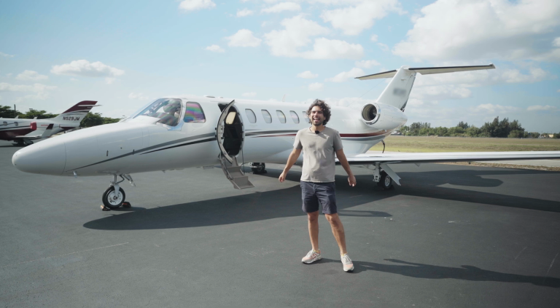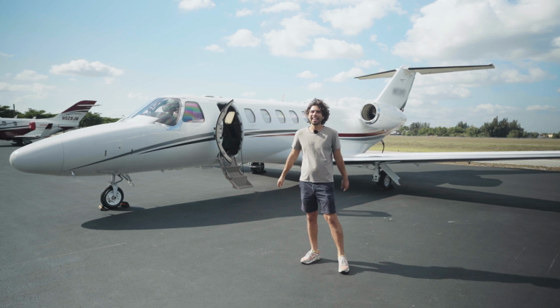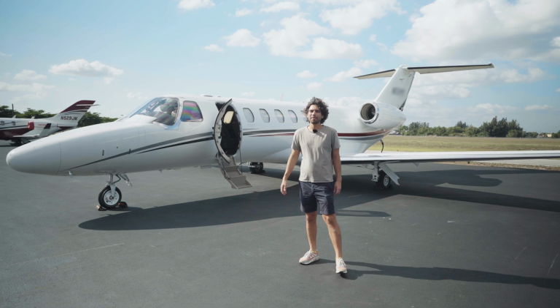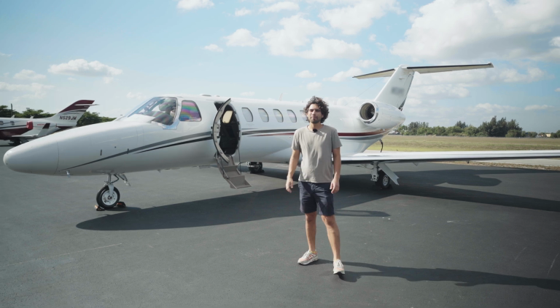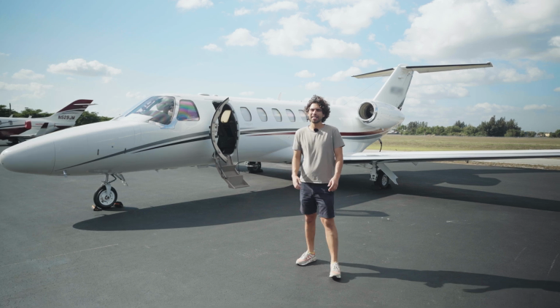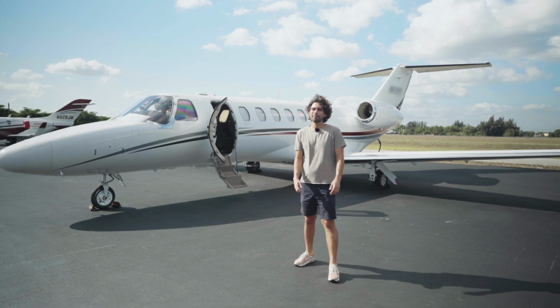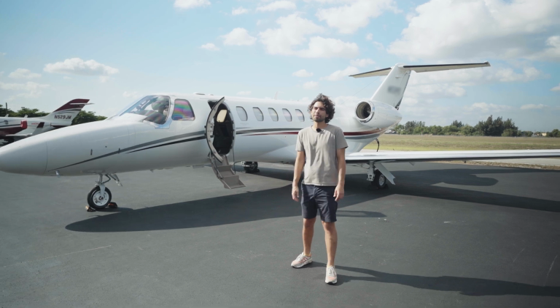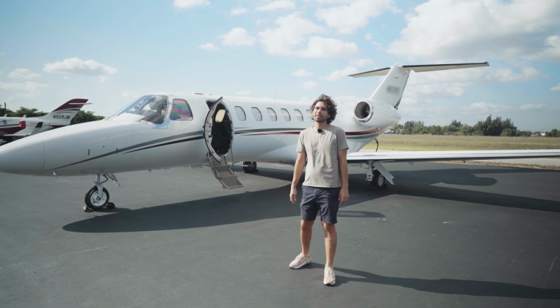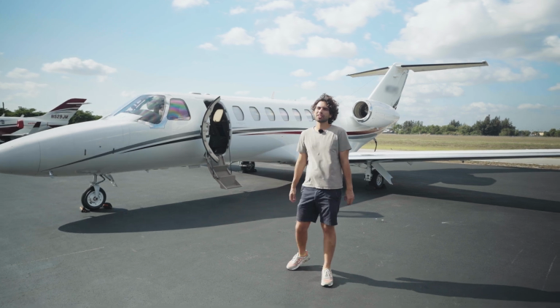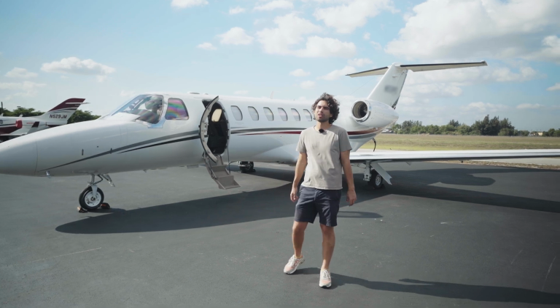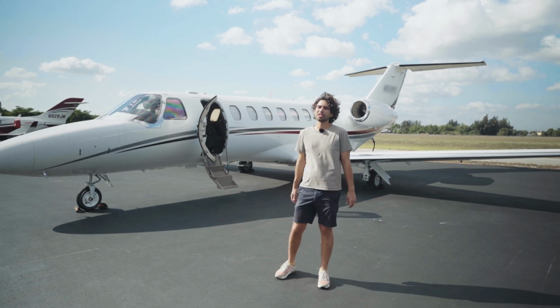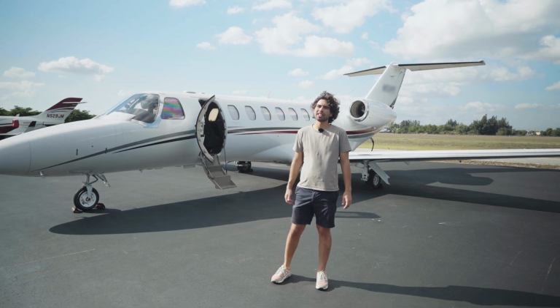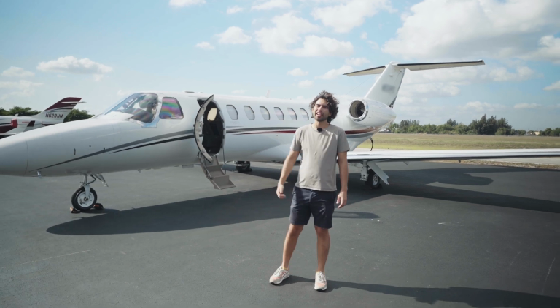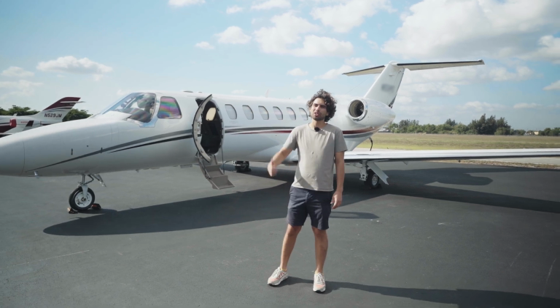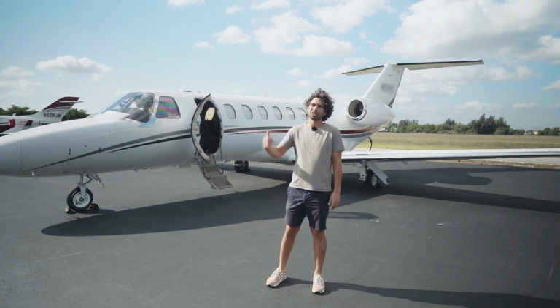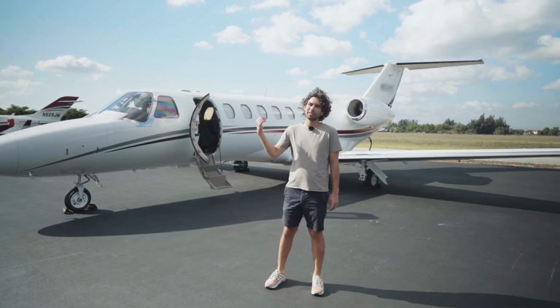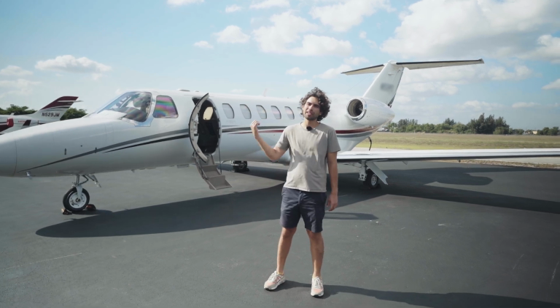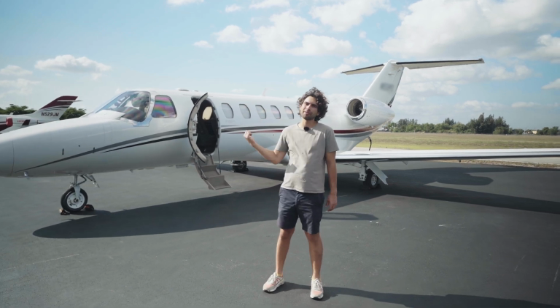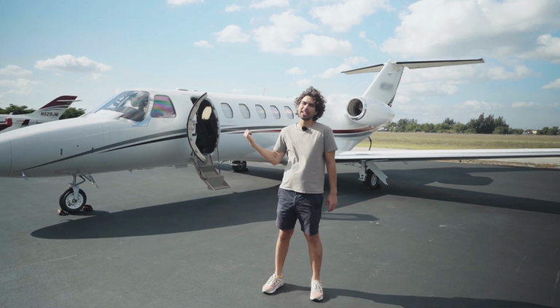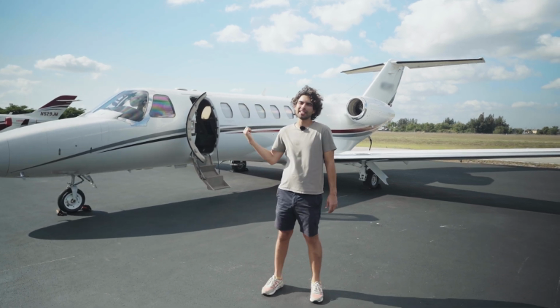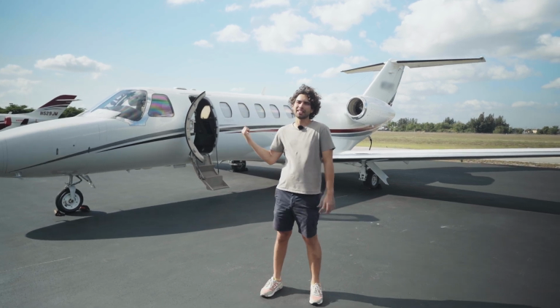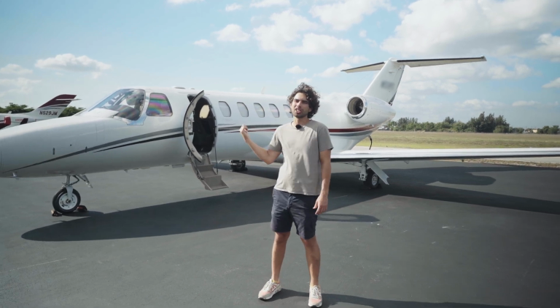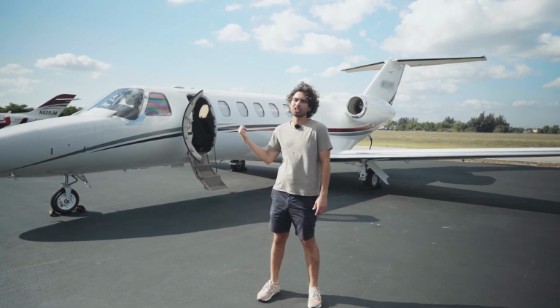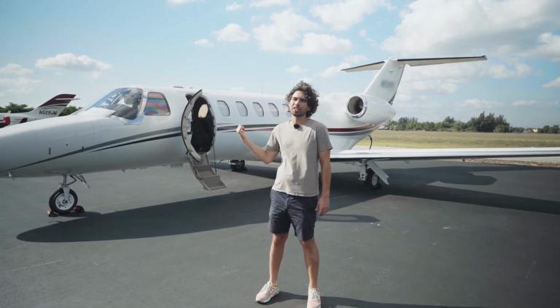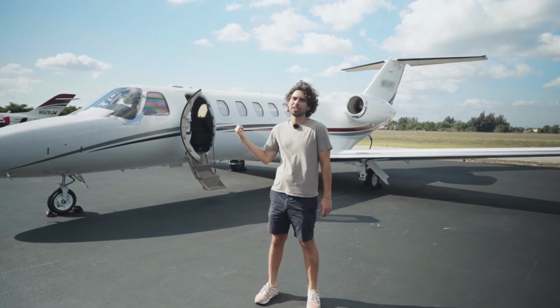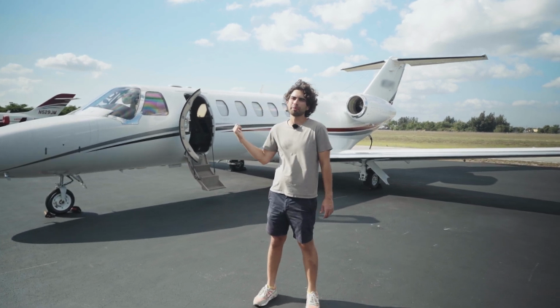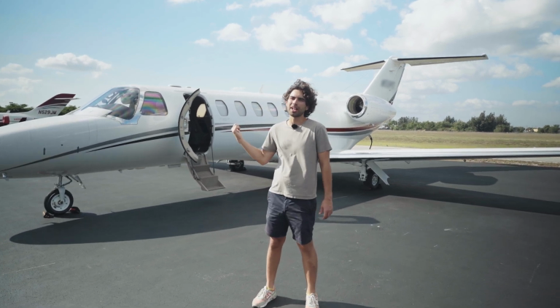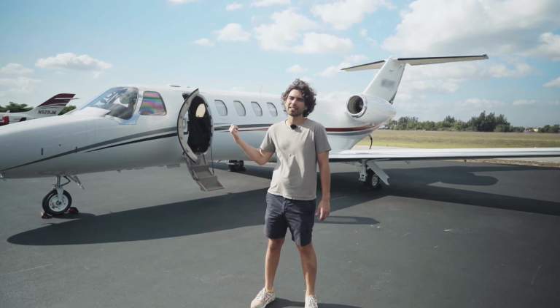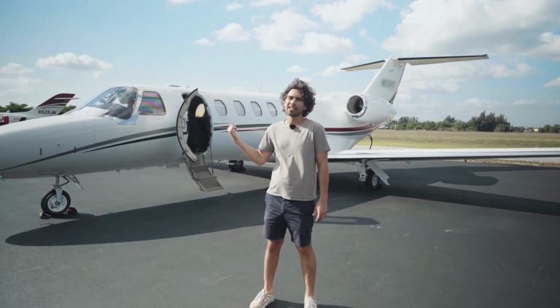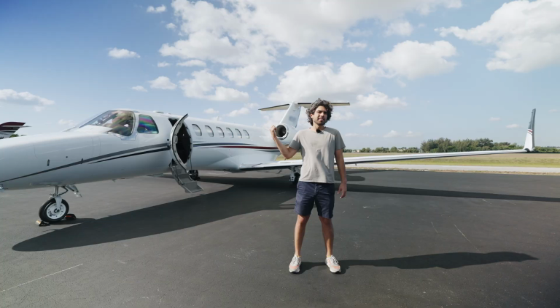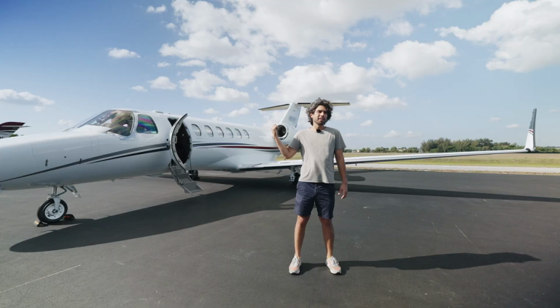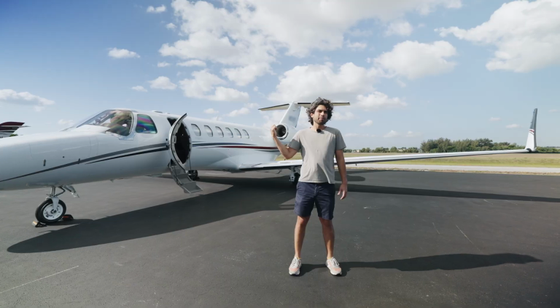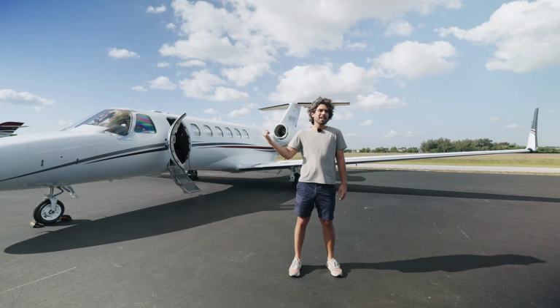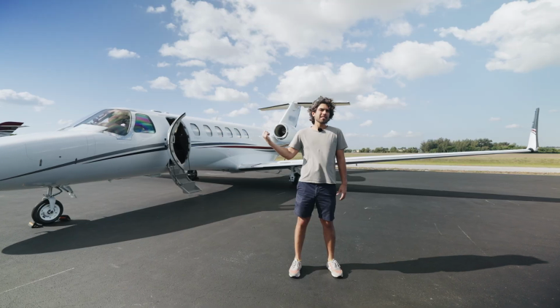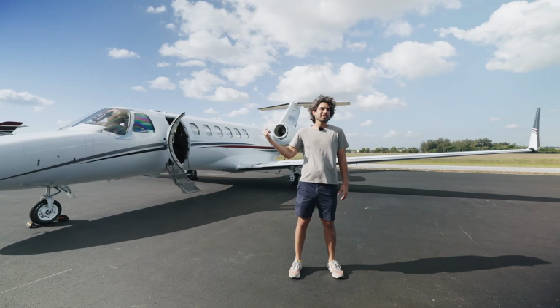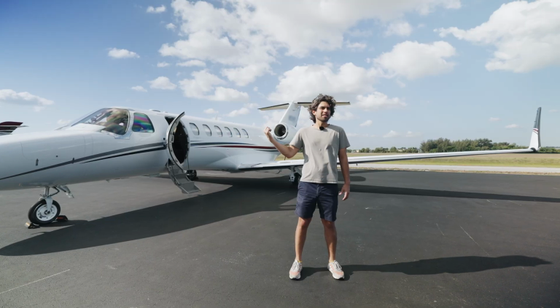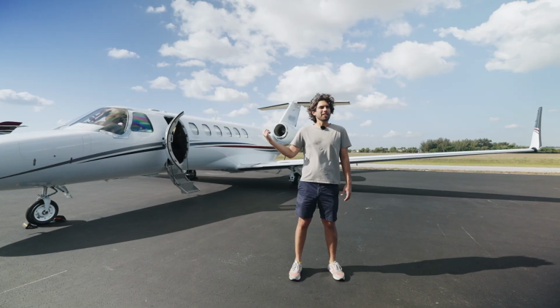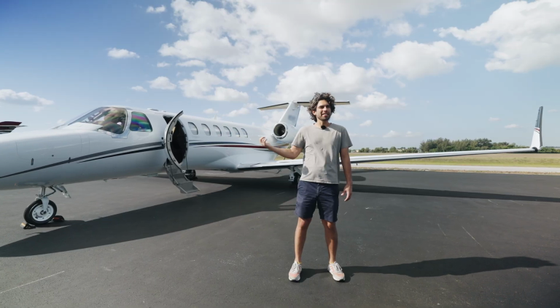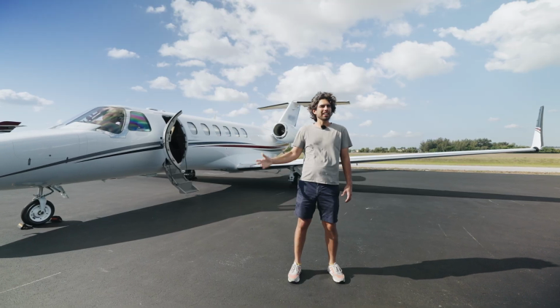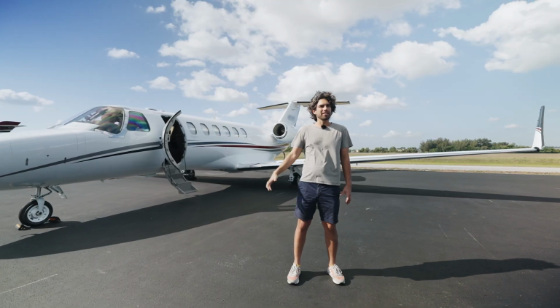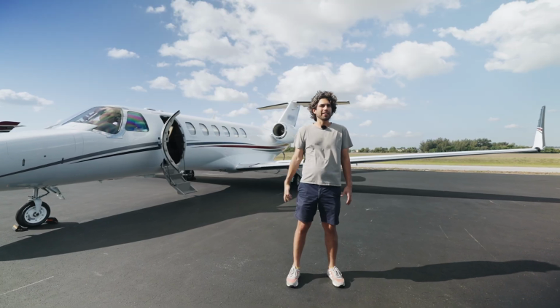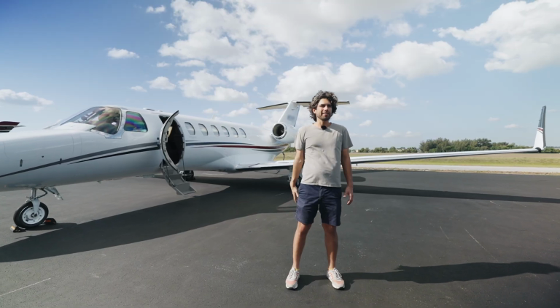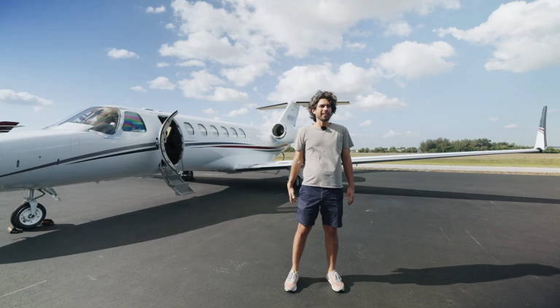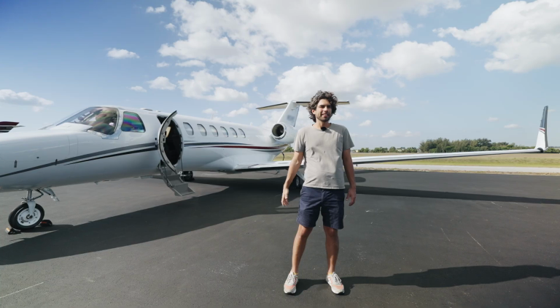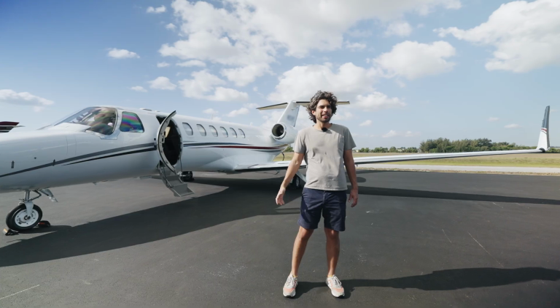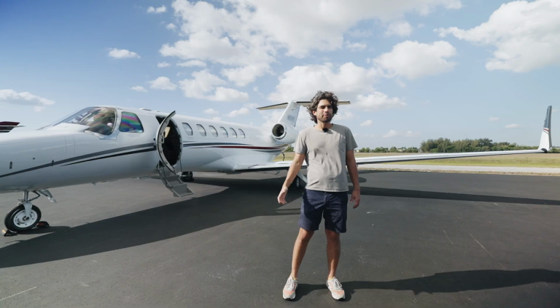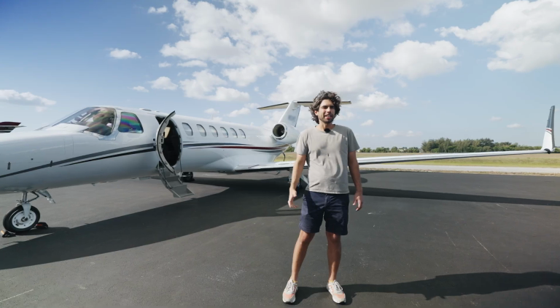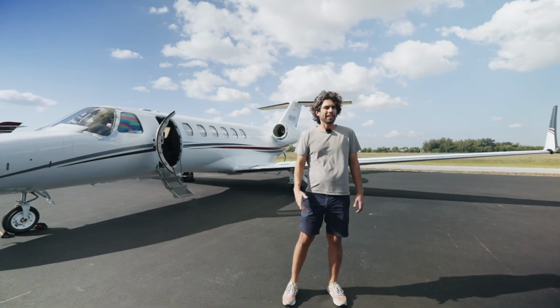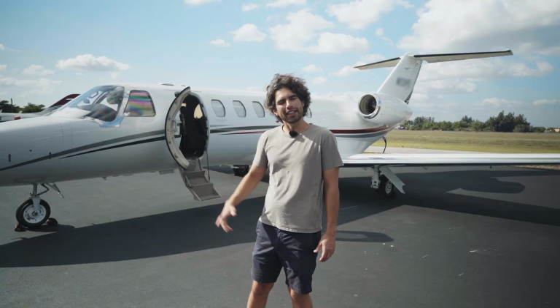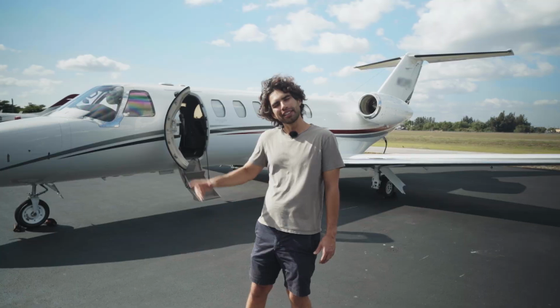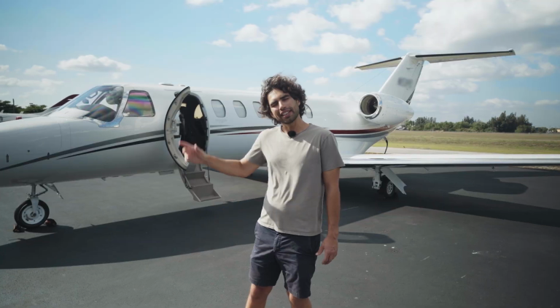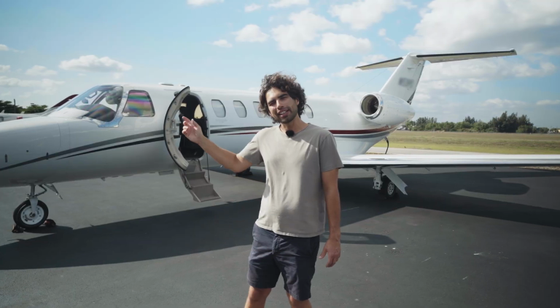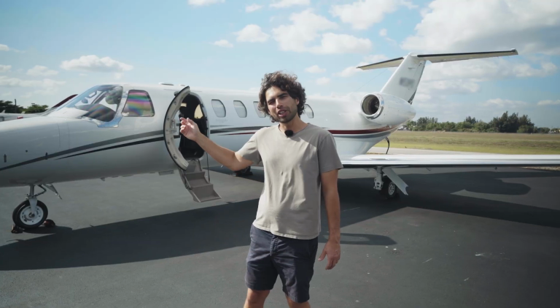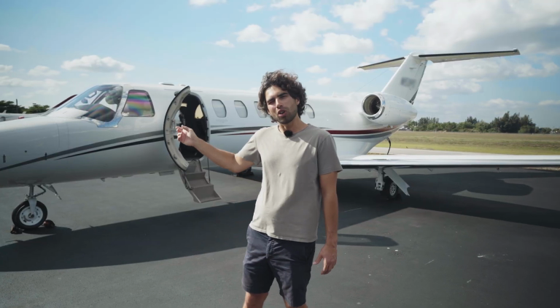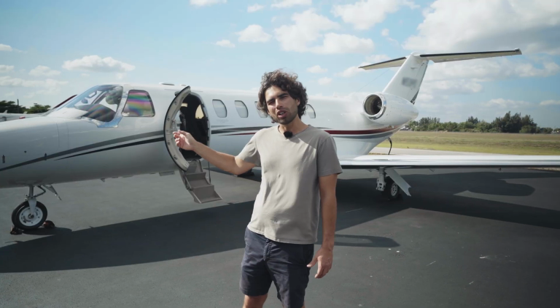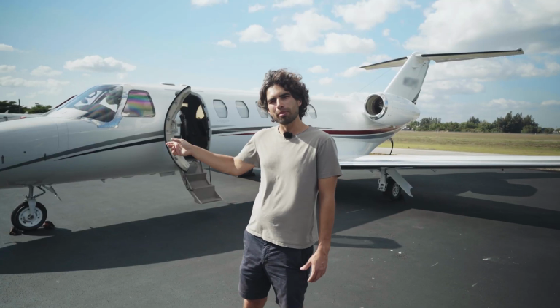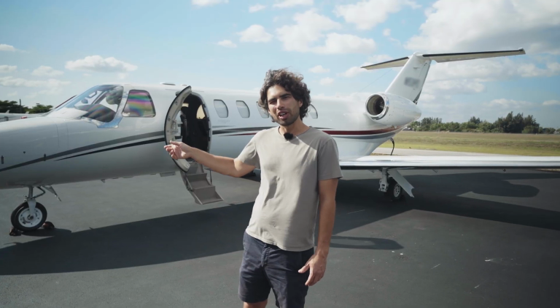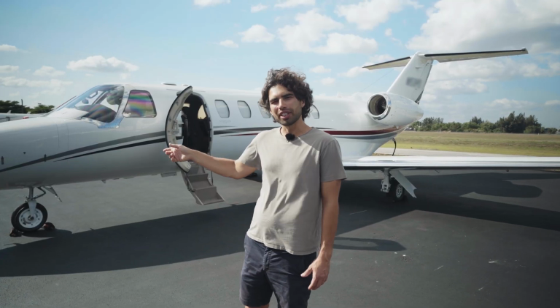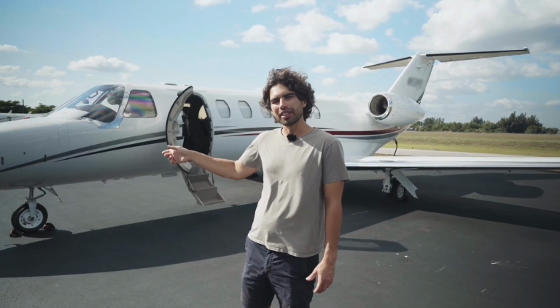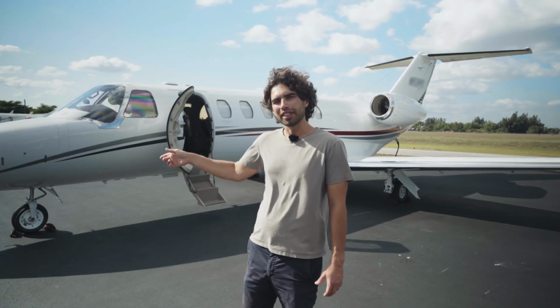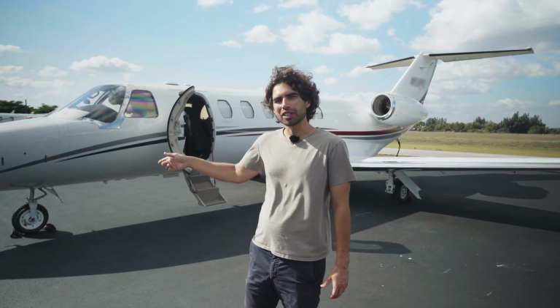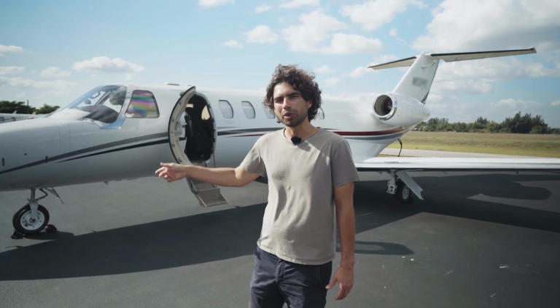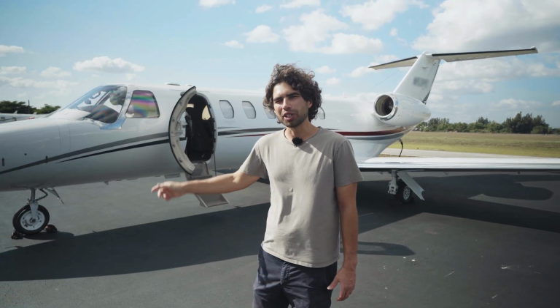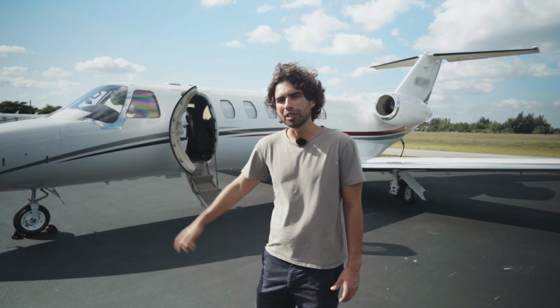Hey! My name is Max Goldstein. Today we are flying CJ3 Plus. The 3 Plus is my second favorite airplane, and I'll tell you all about it in this video.